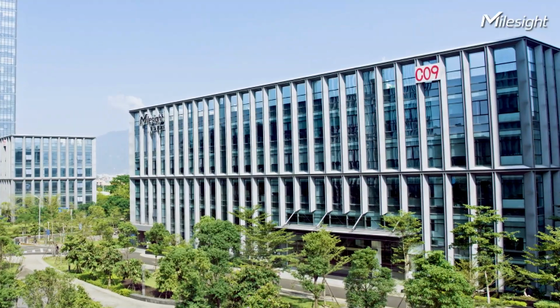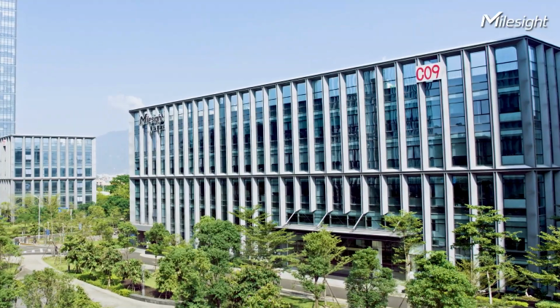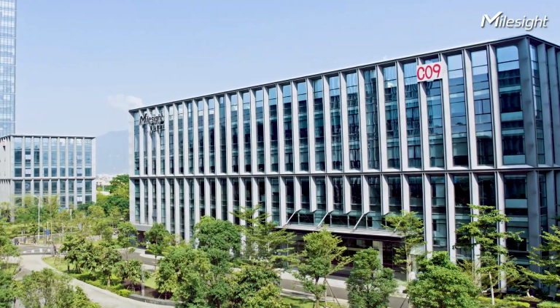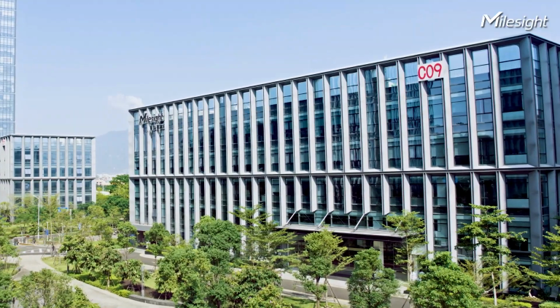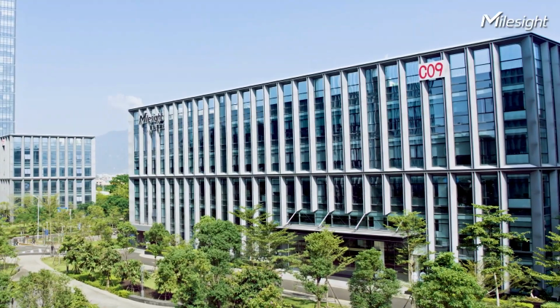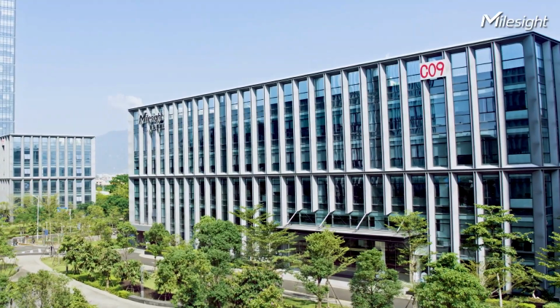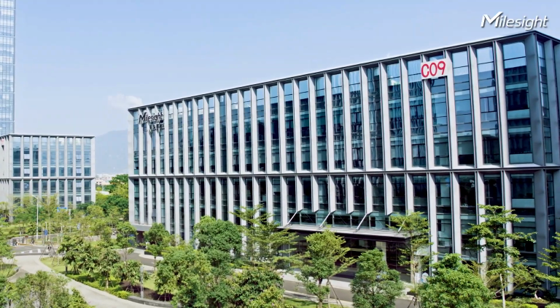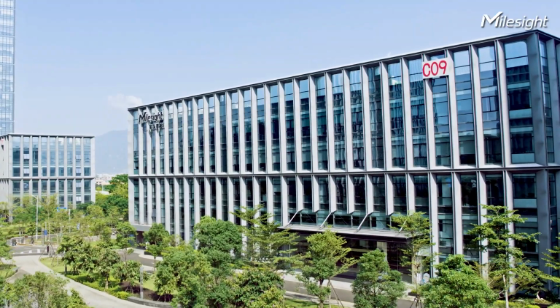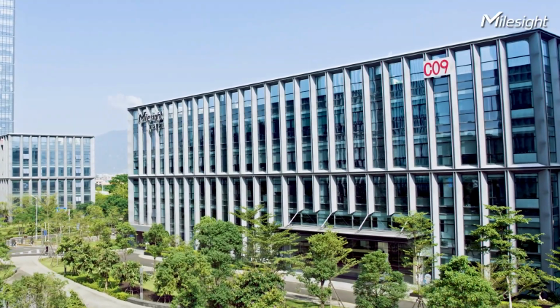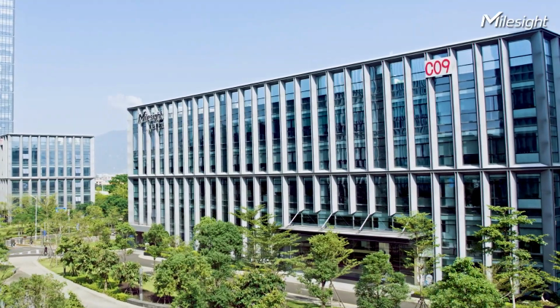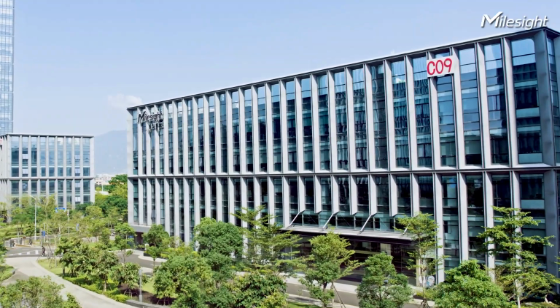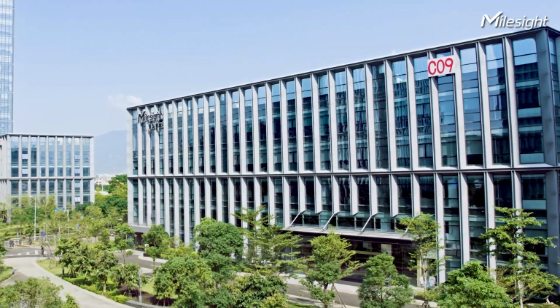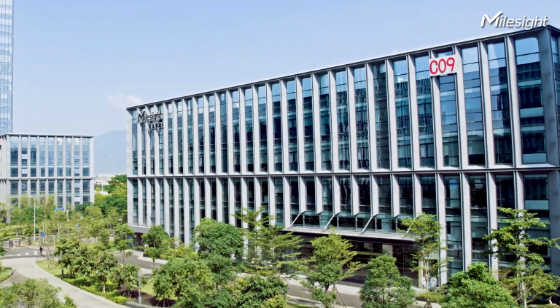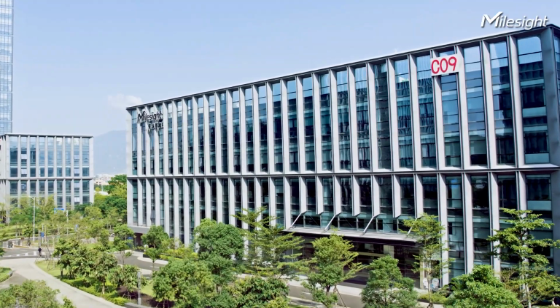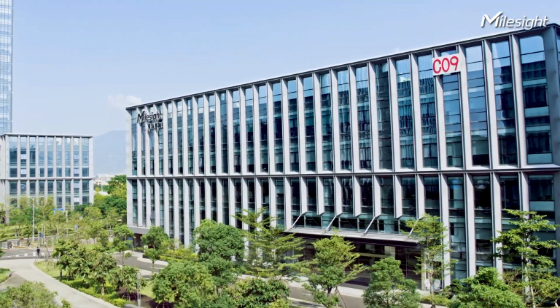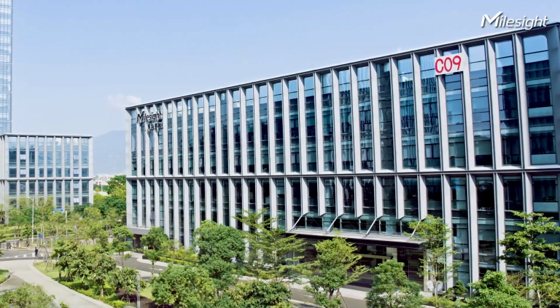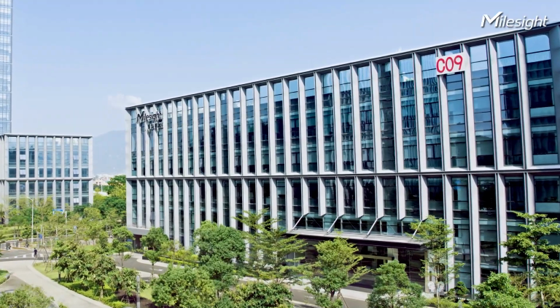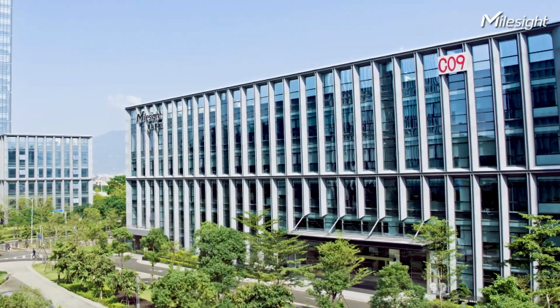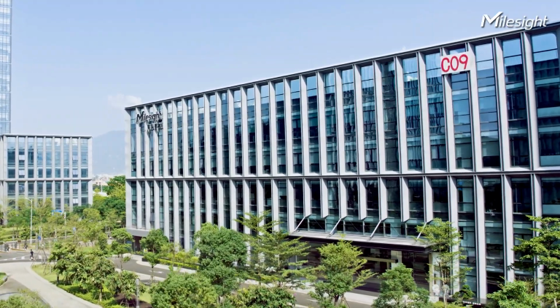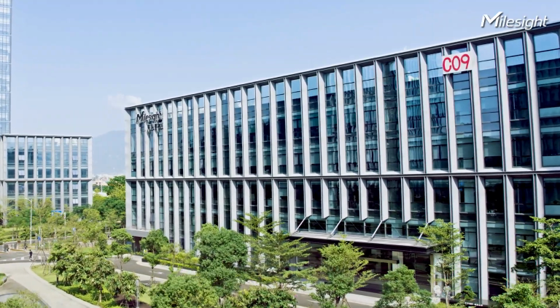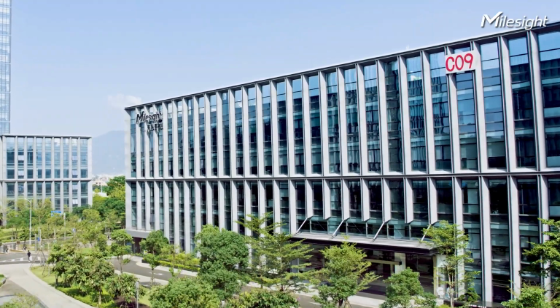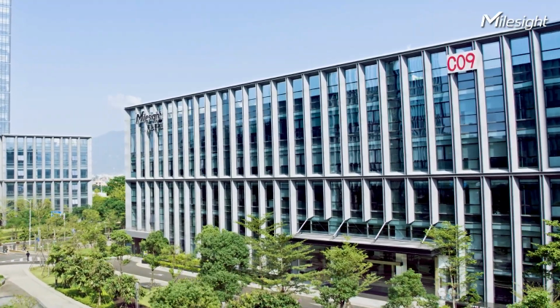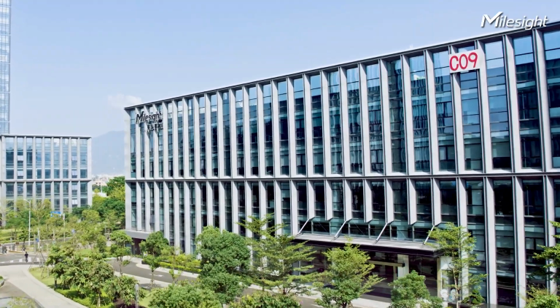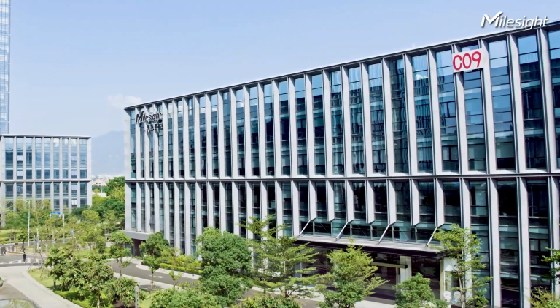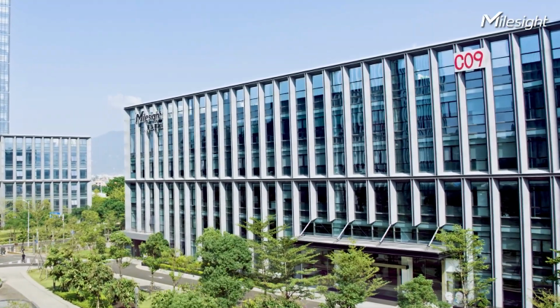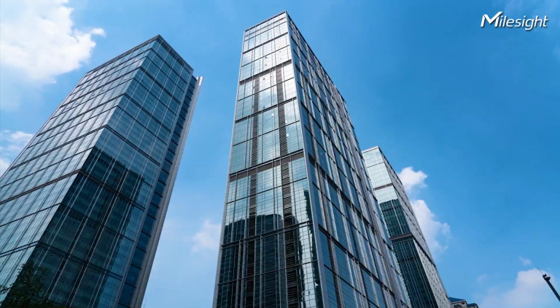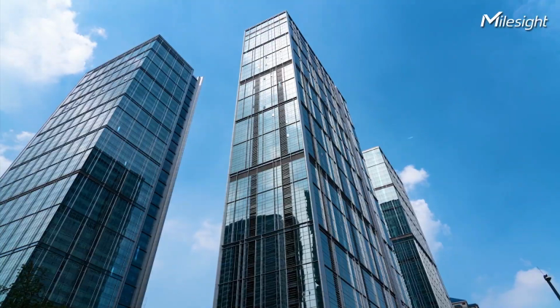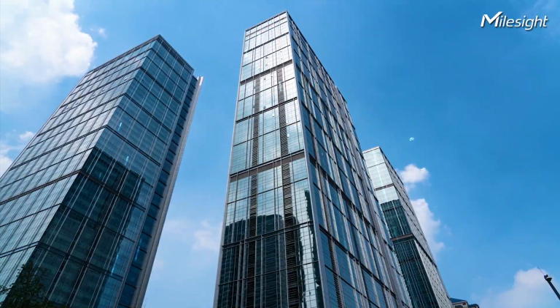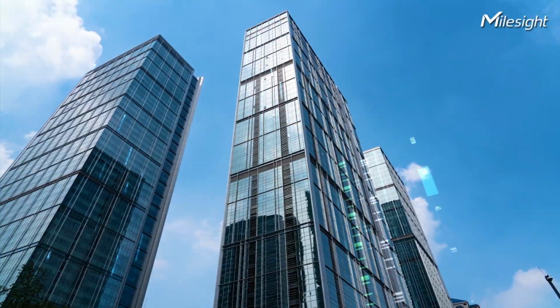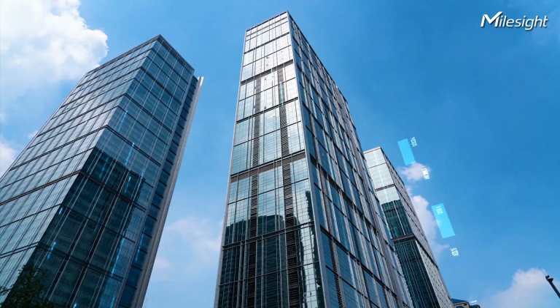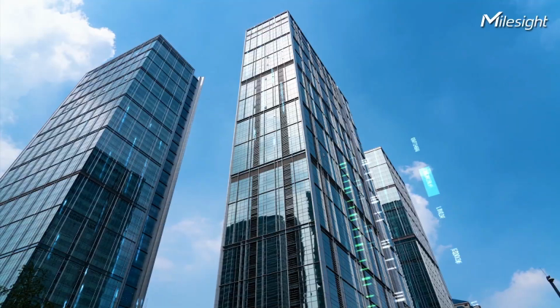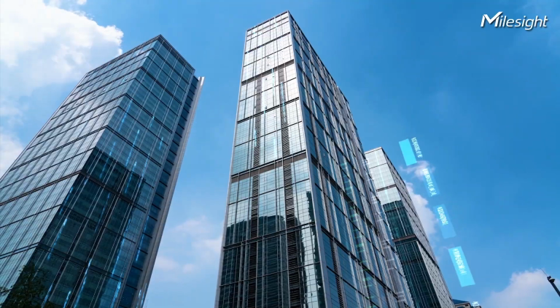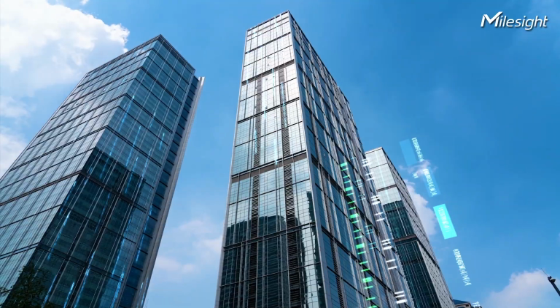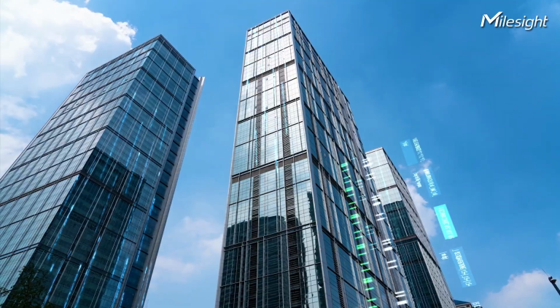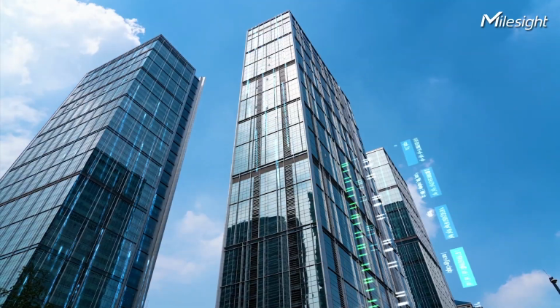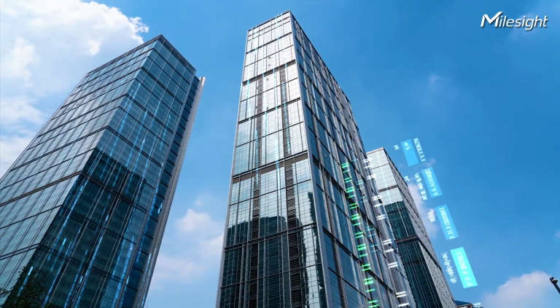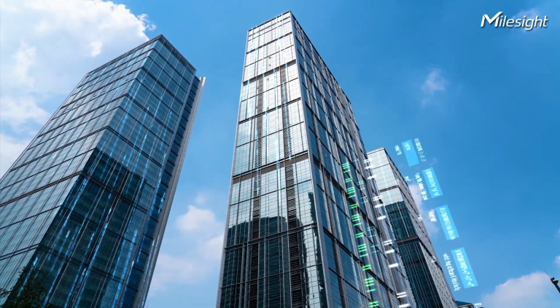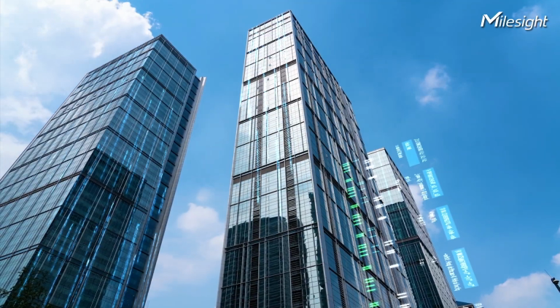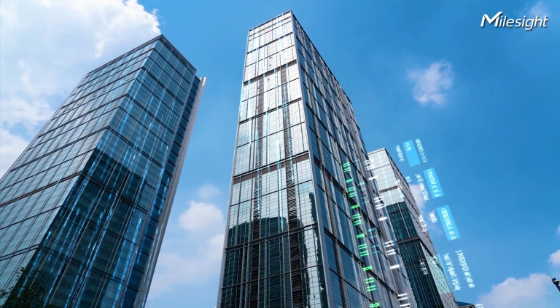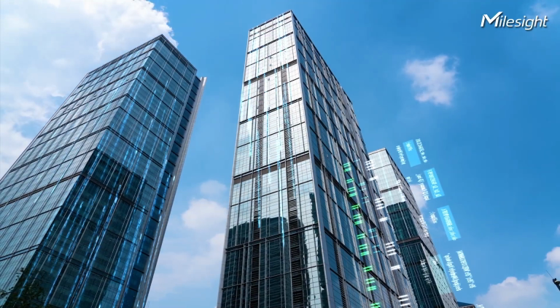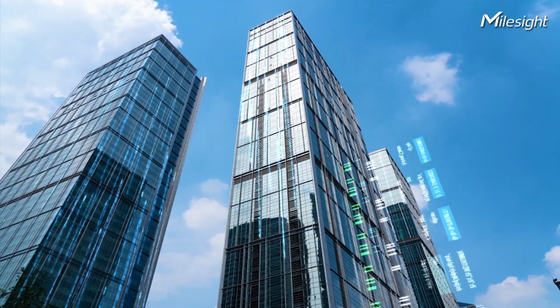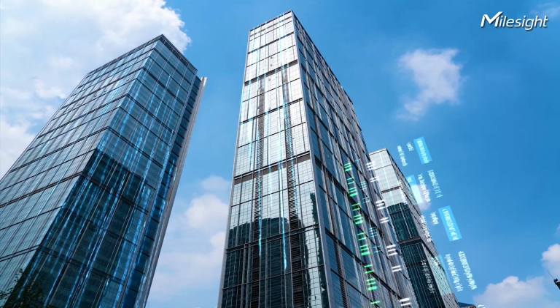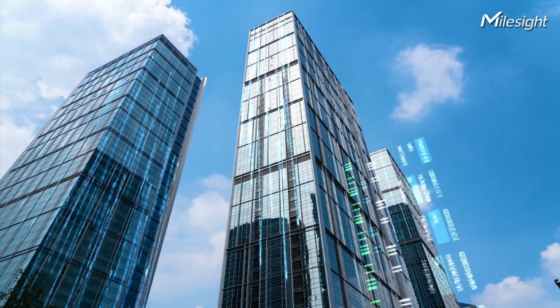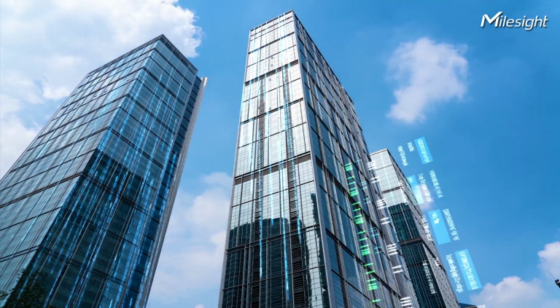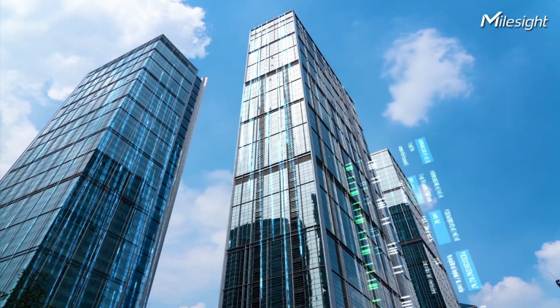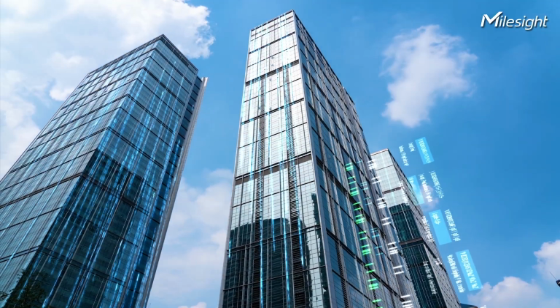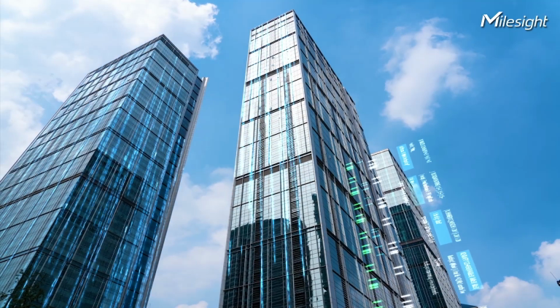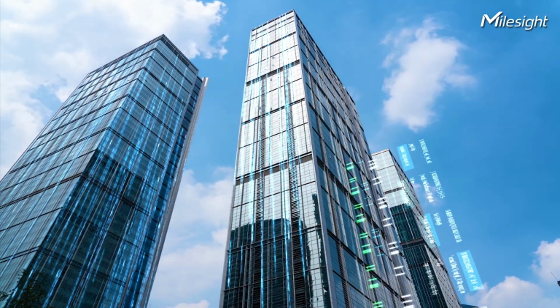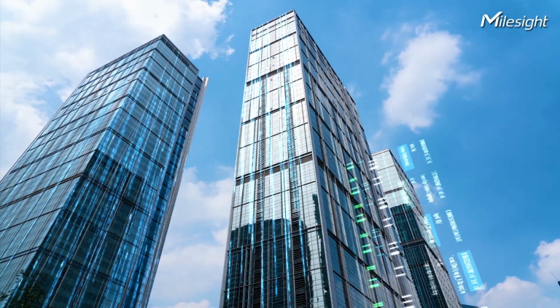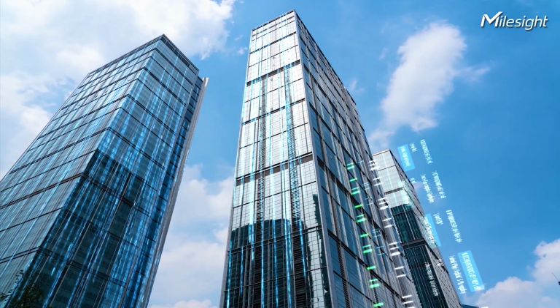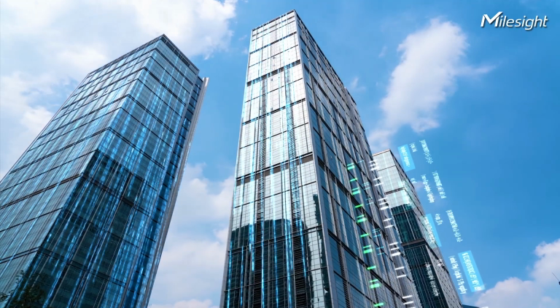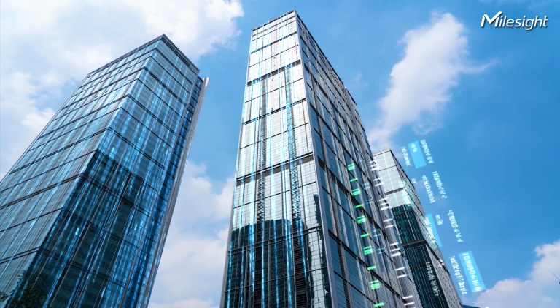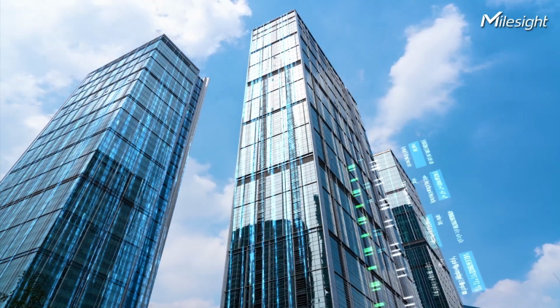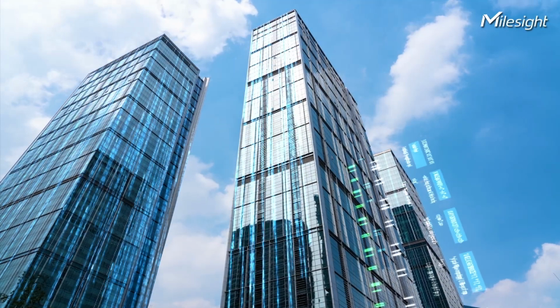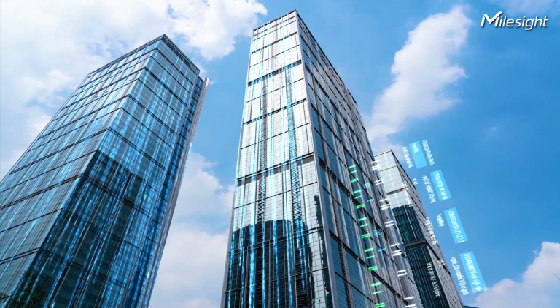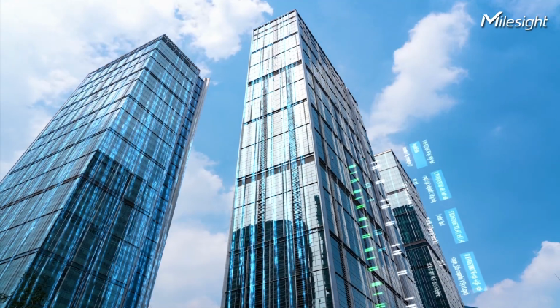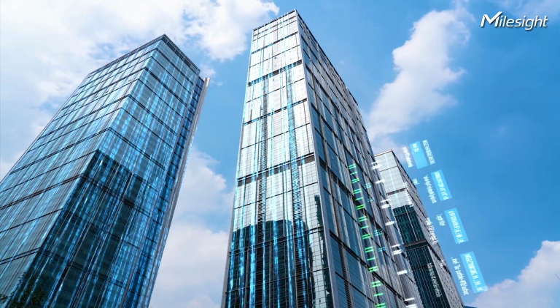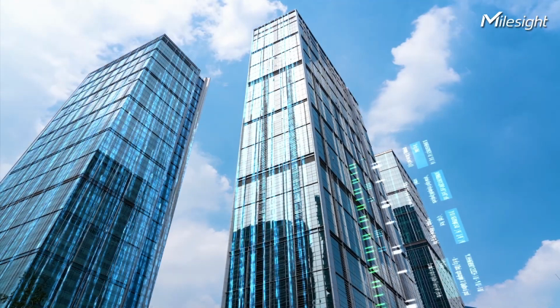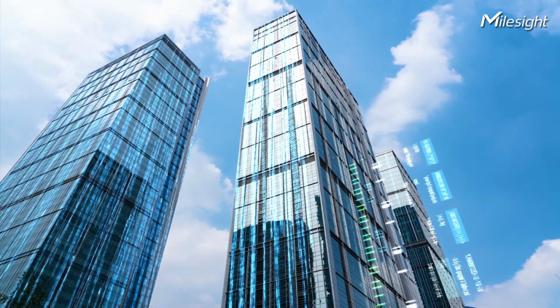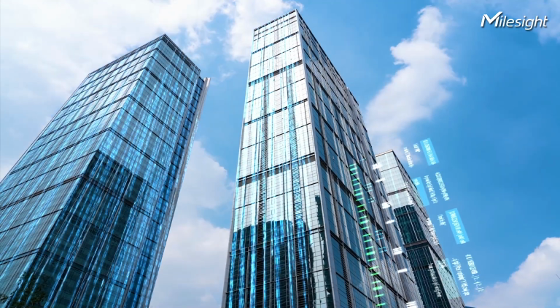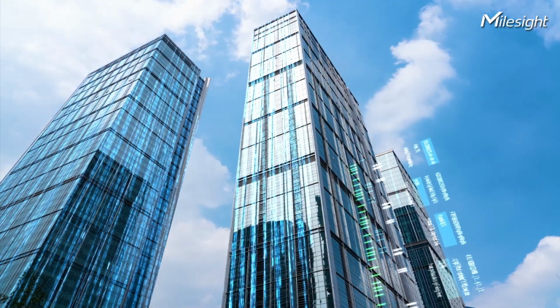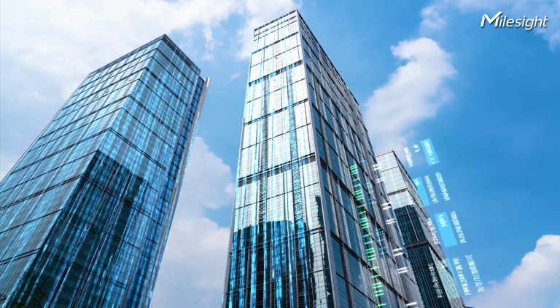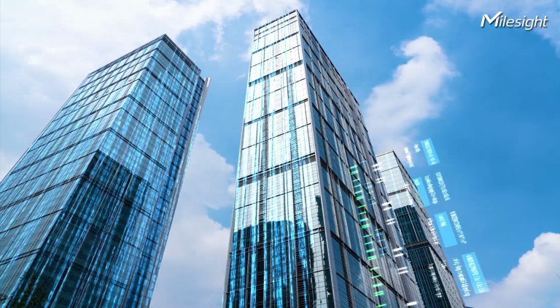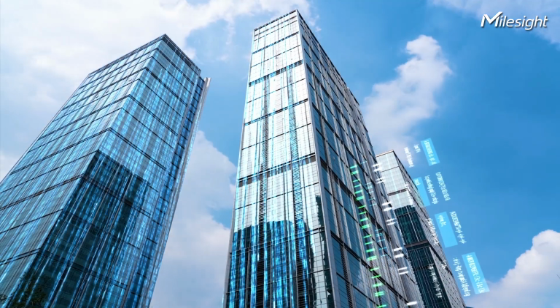Malsight Wireless AI Occupancy Sensor — smarter spaces, better efficiency. Malsight: Make sensing matter.